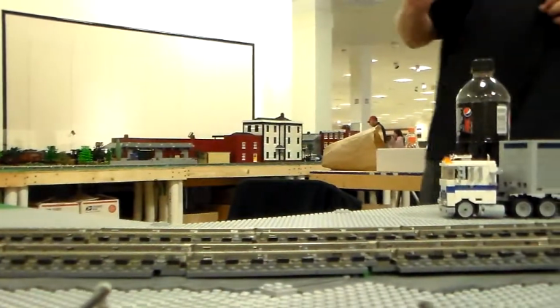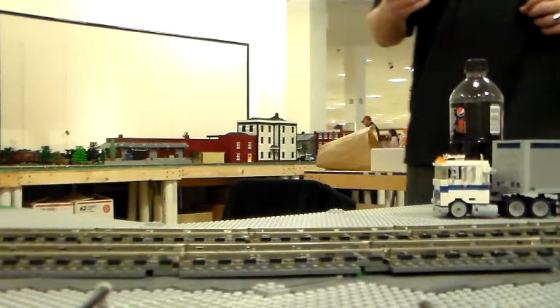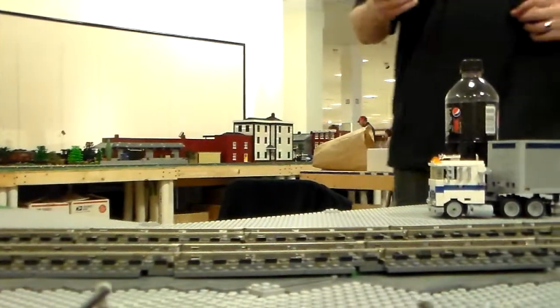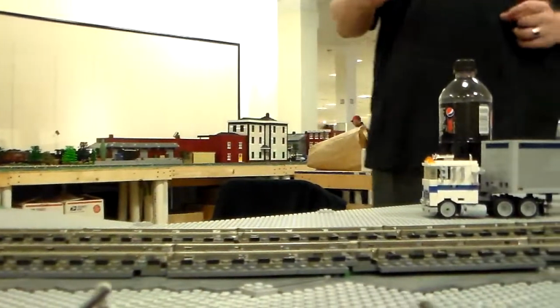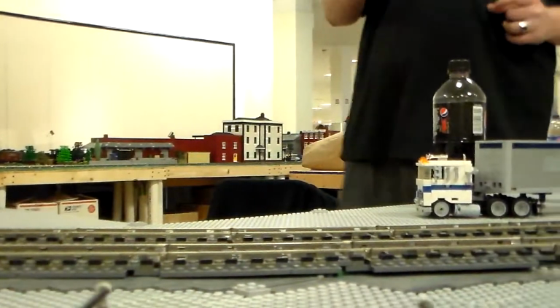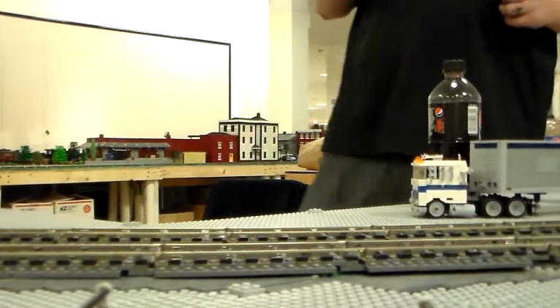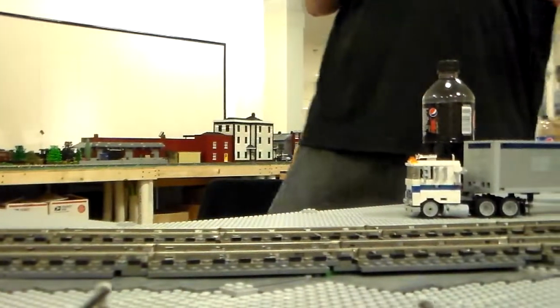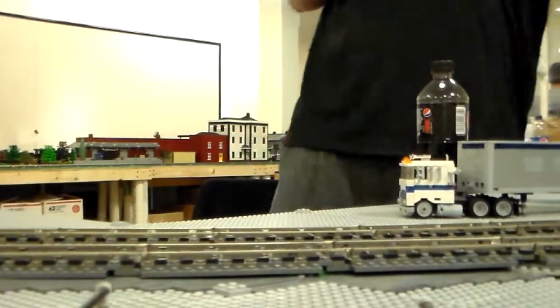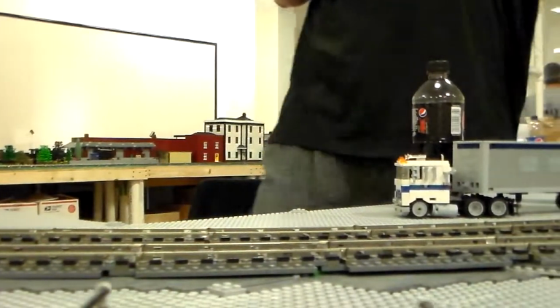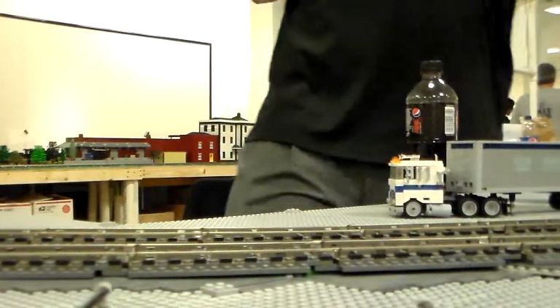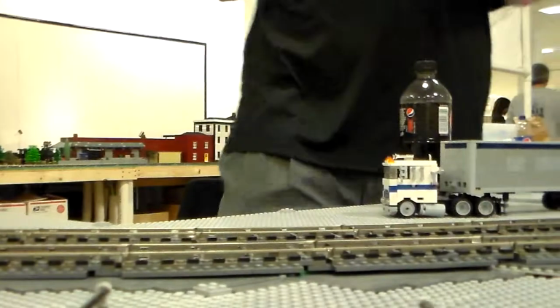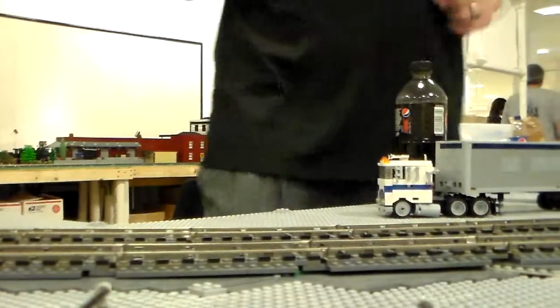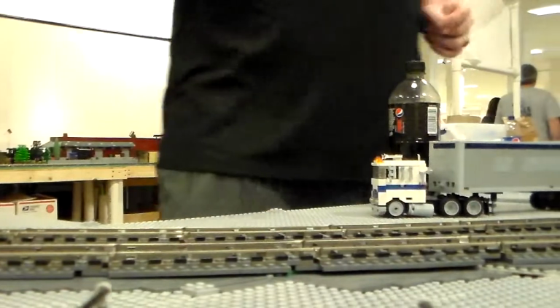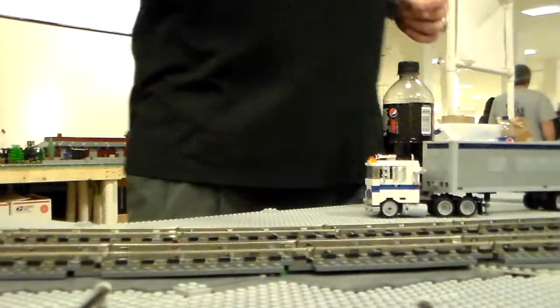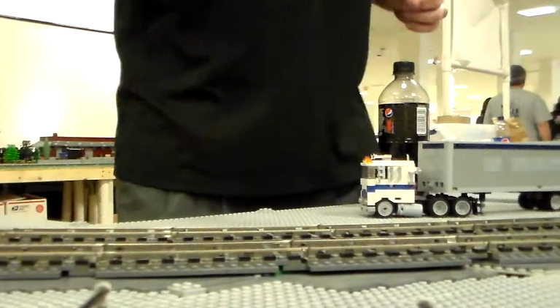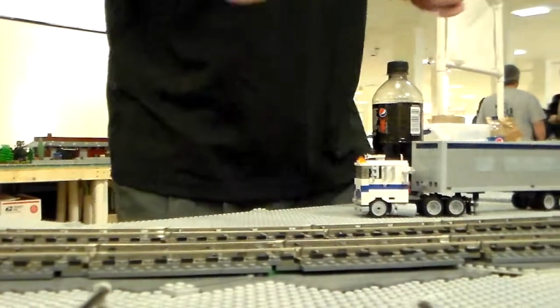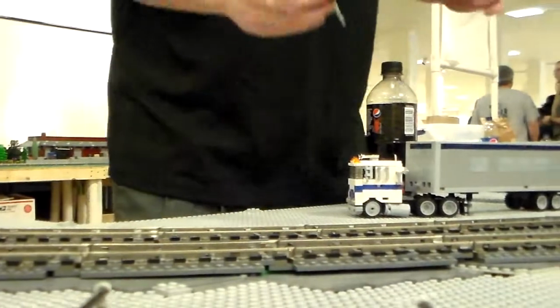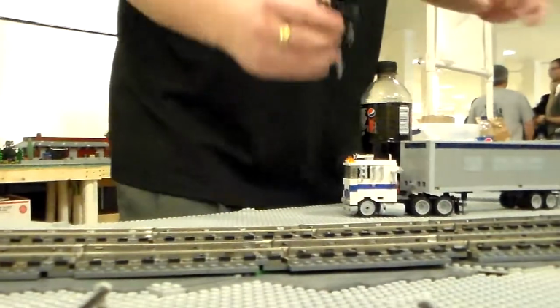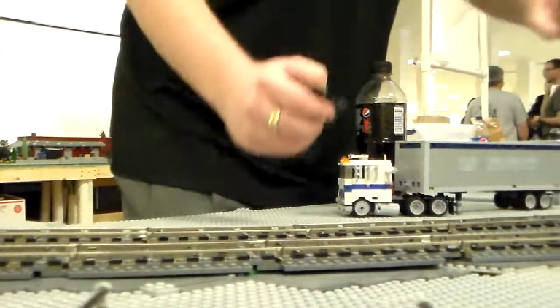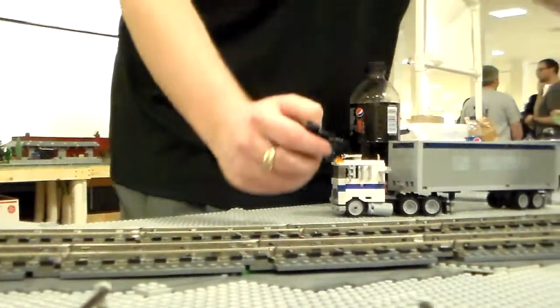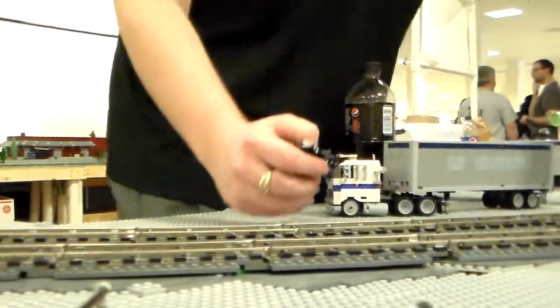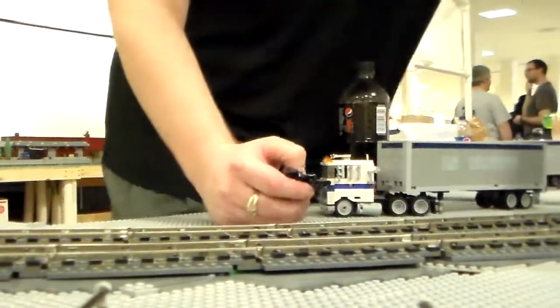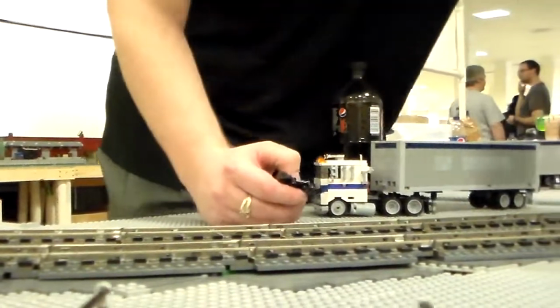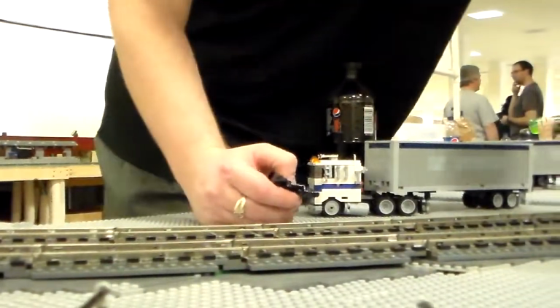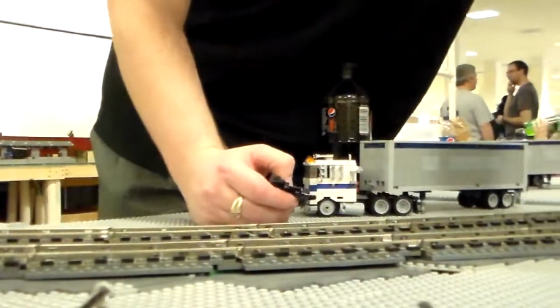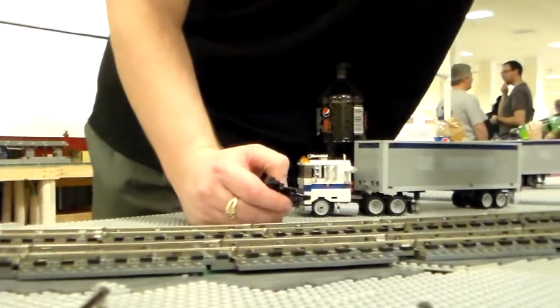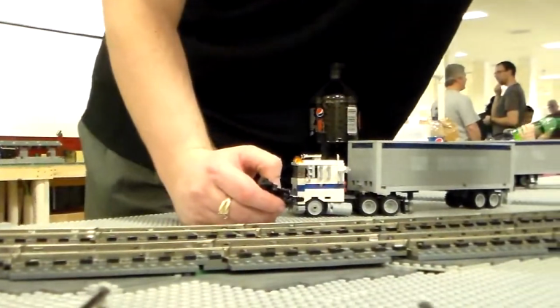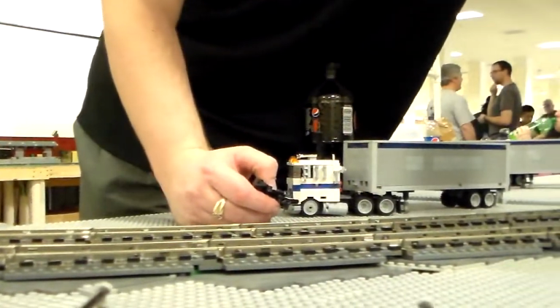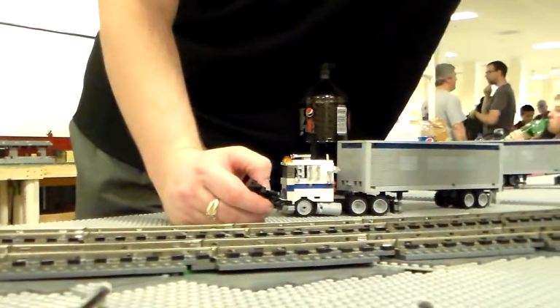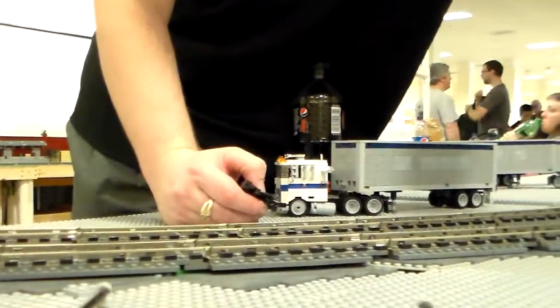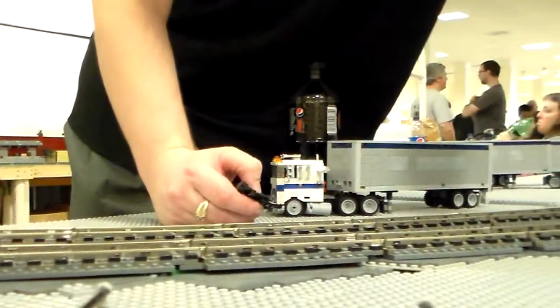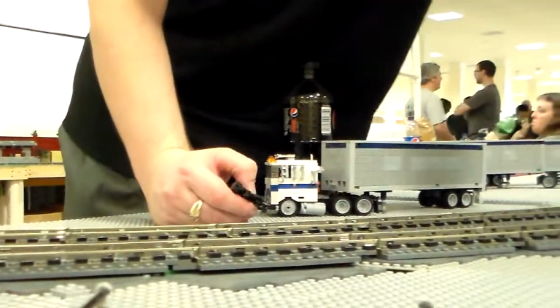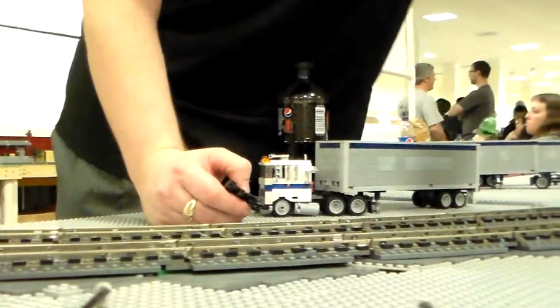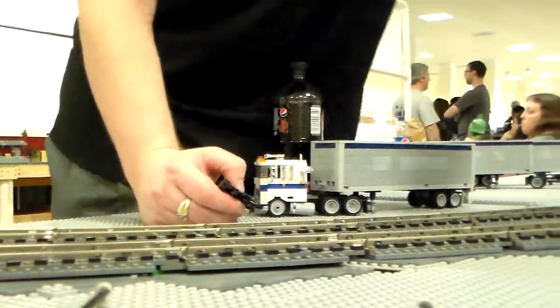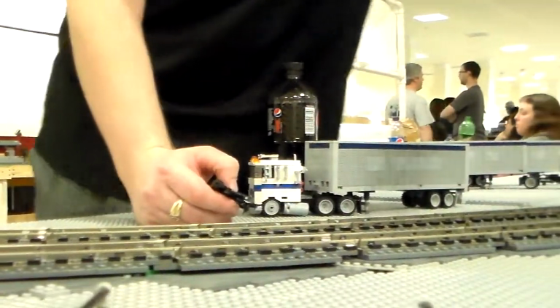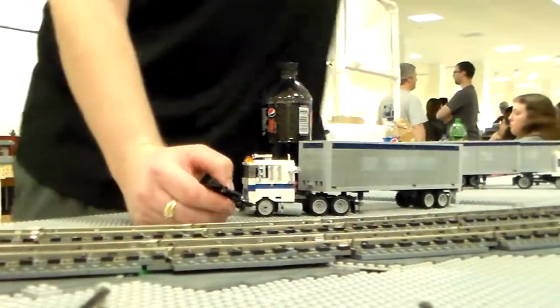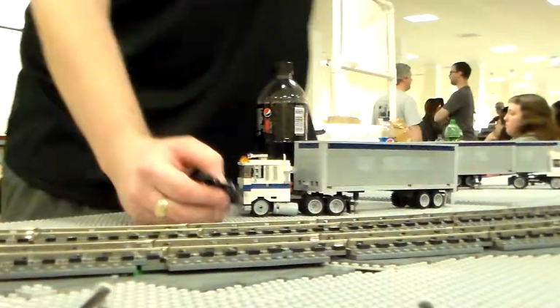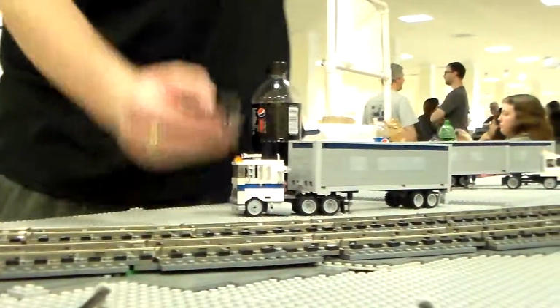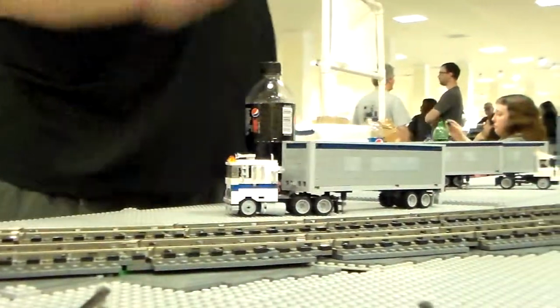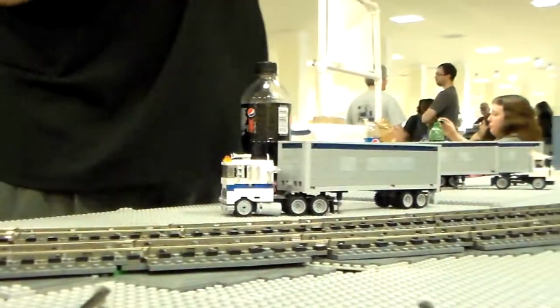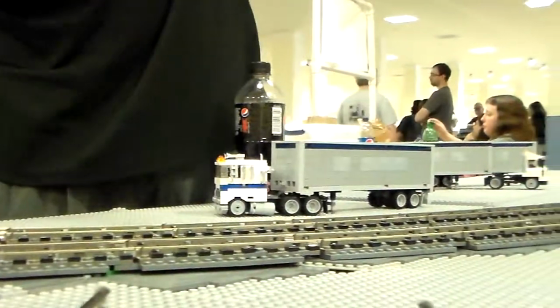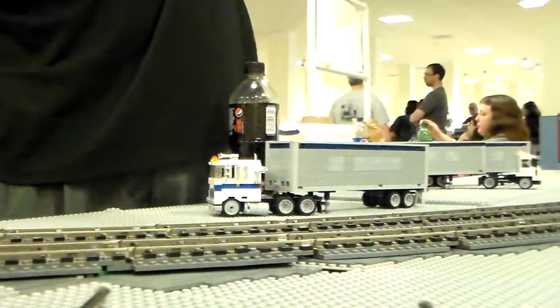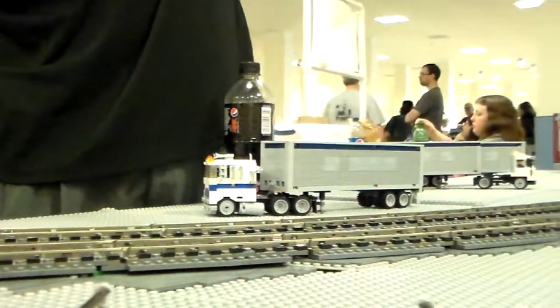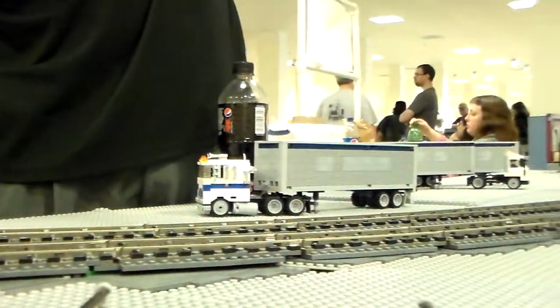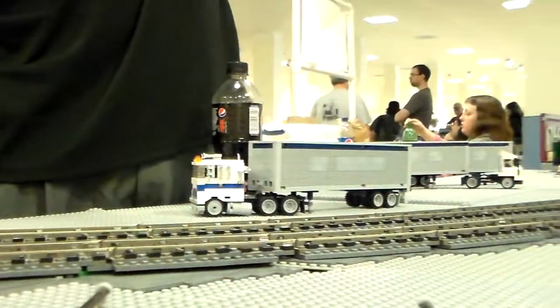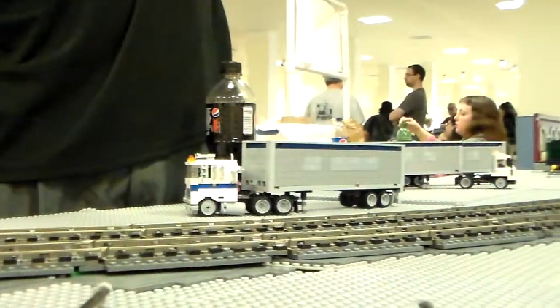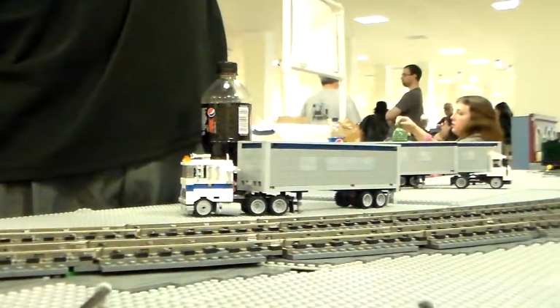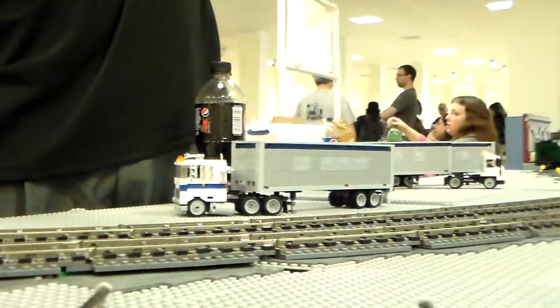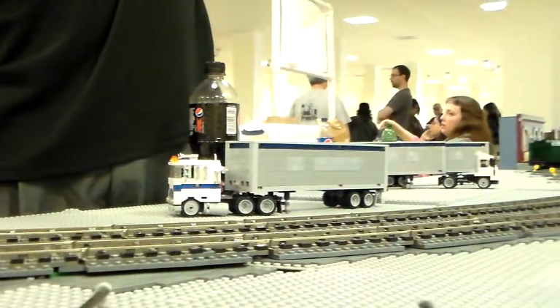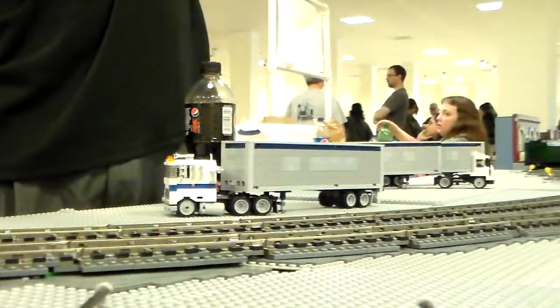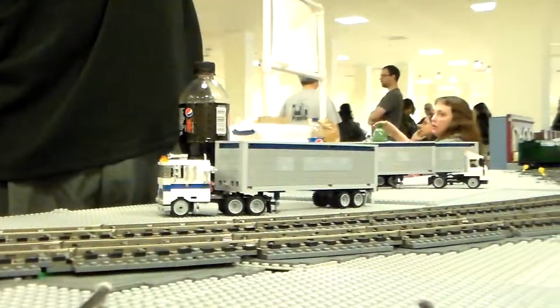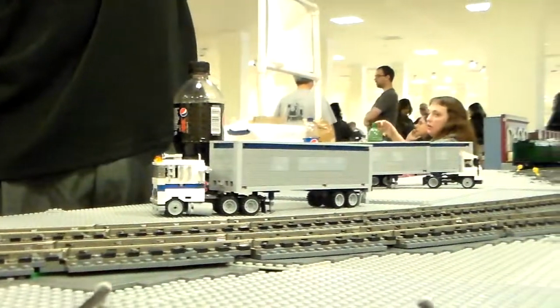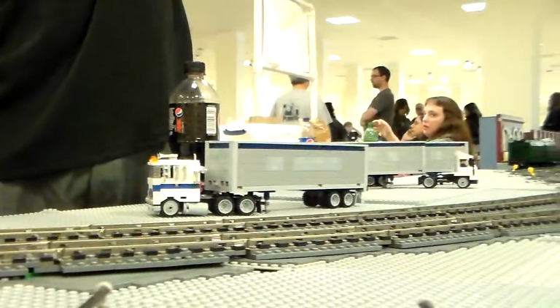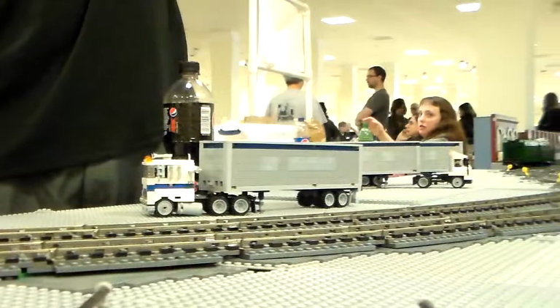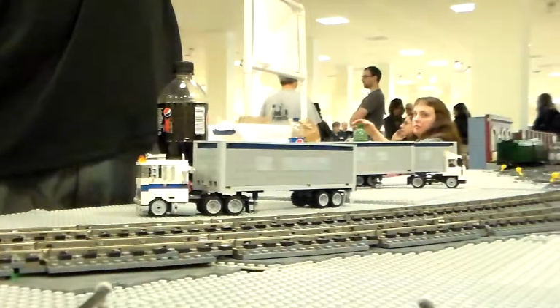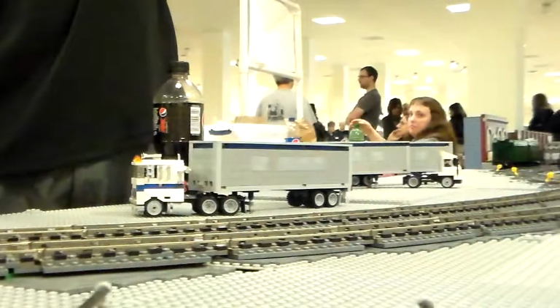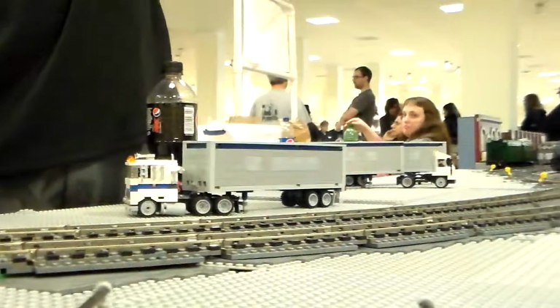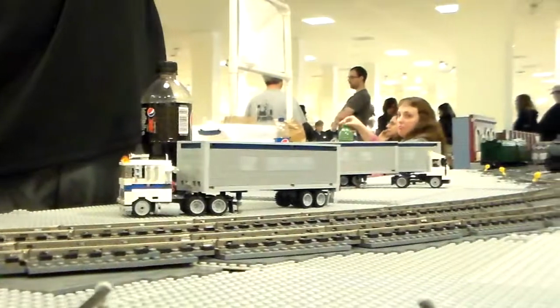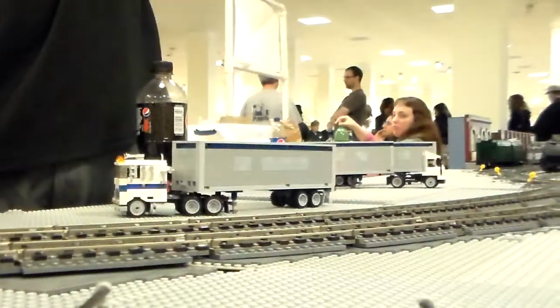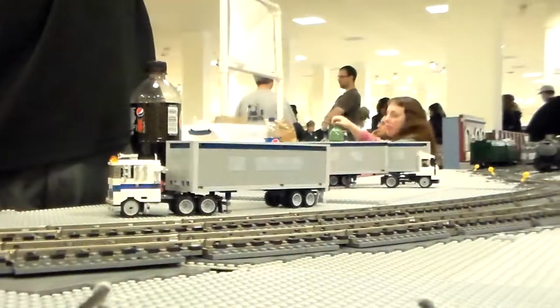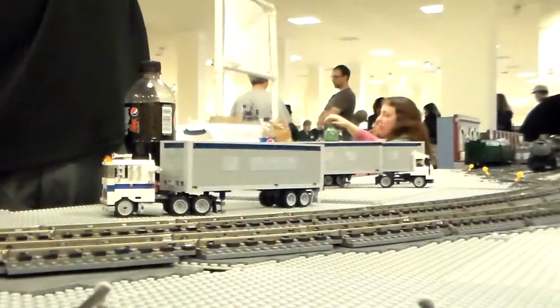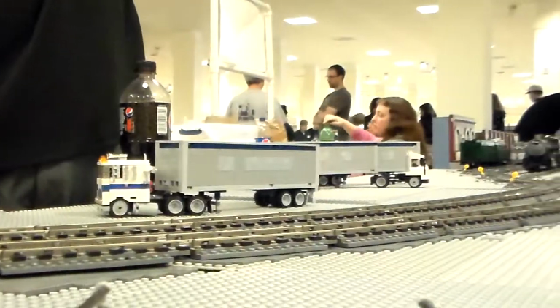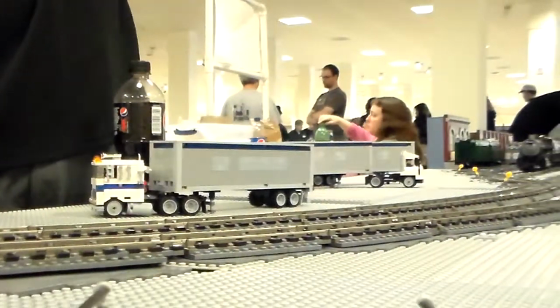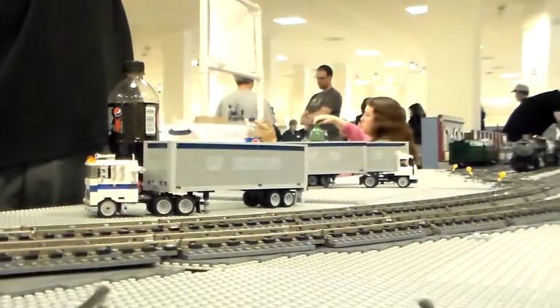Alright, the outside line is clear. Now I'm just going to run down to the switch.